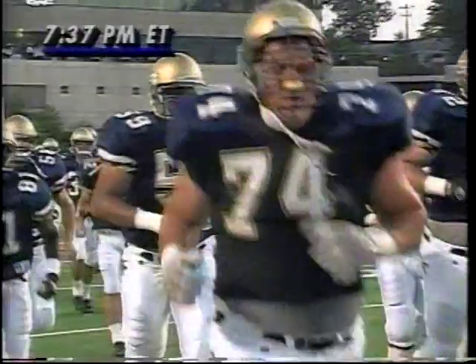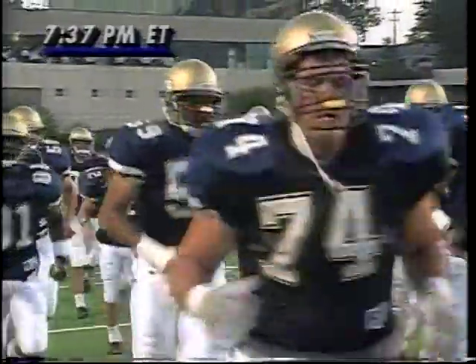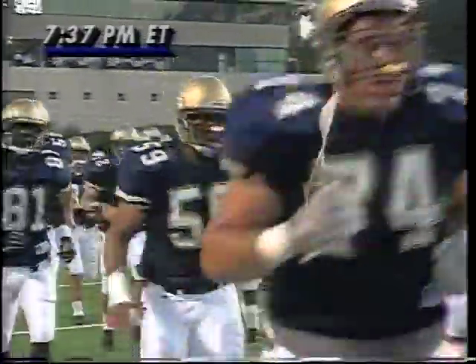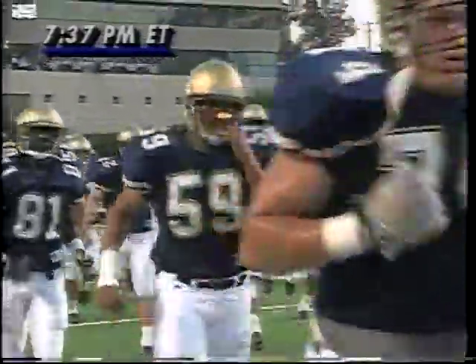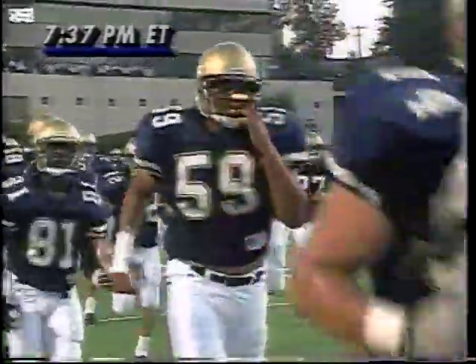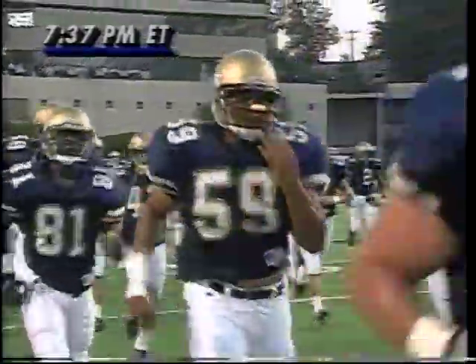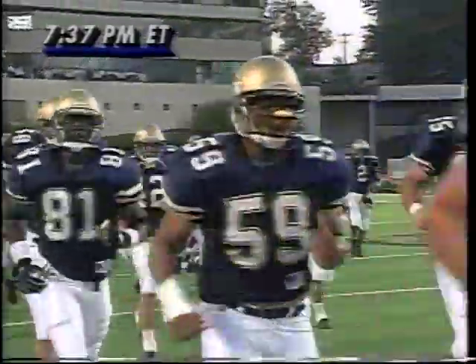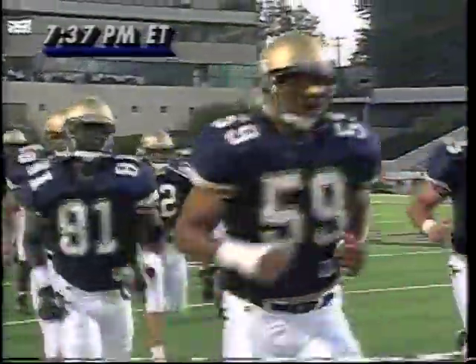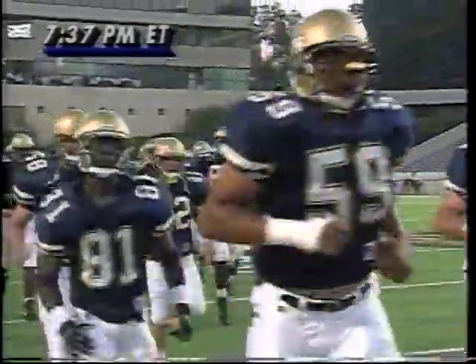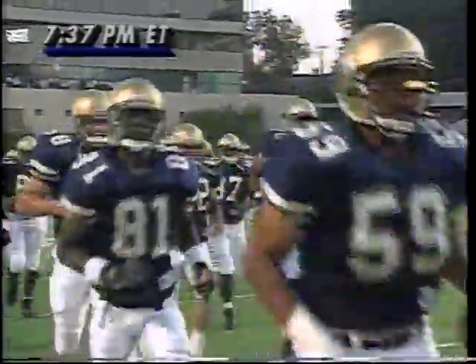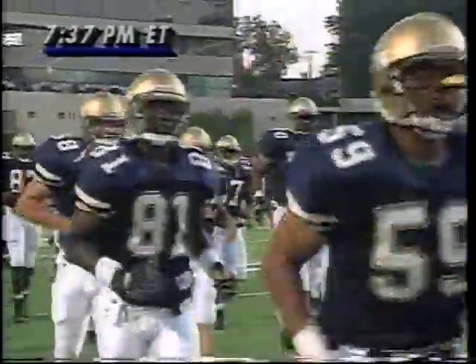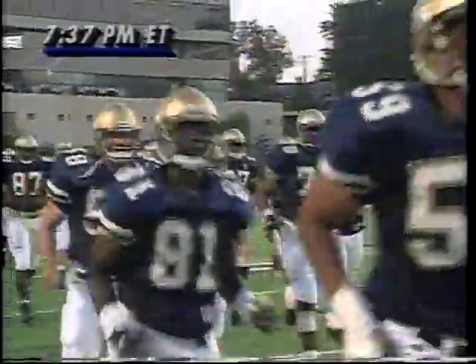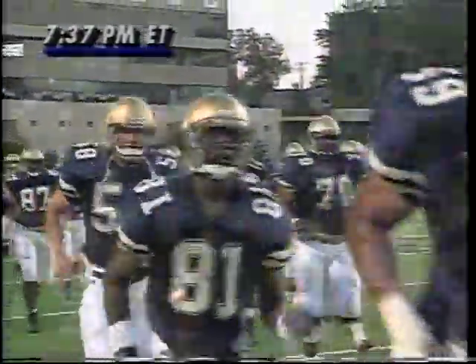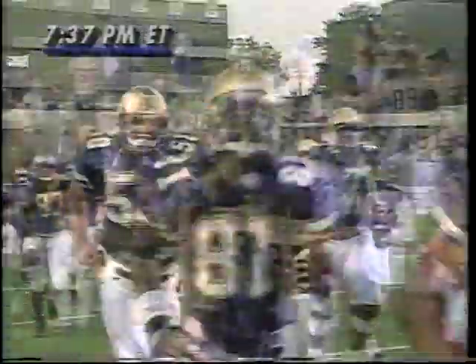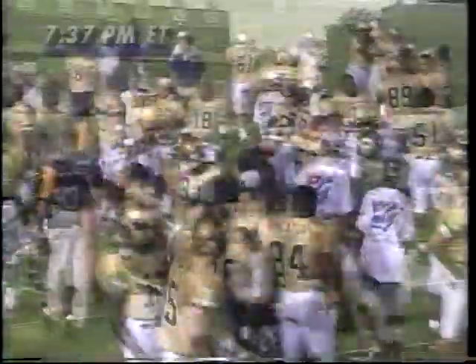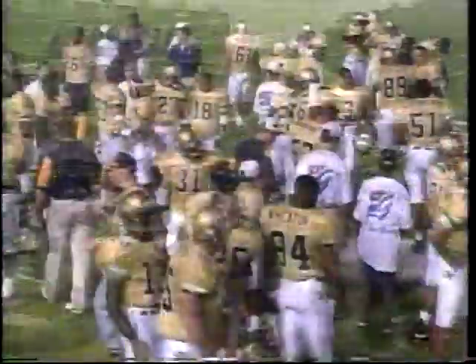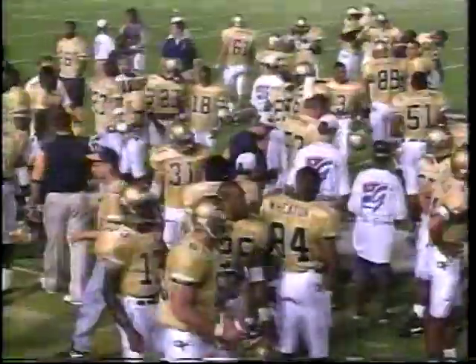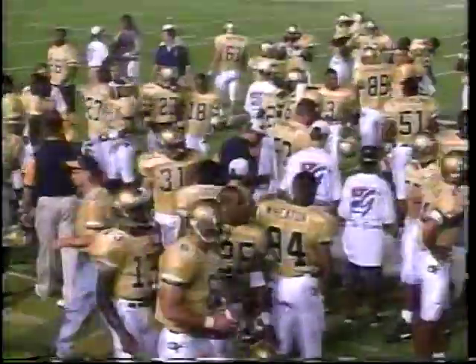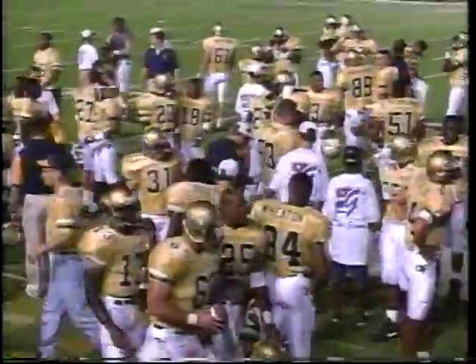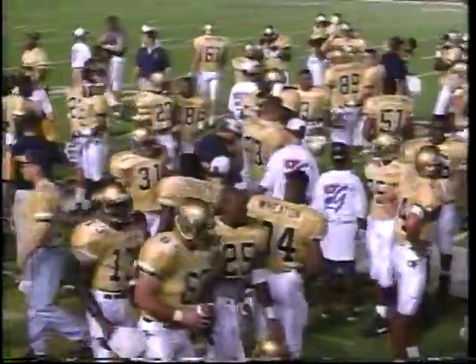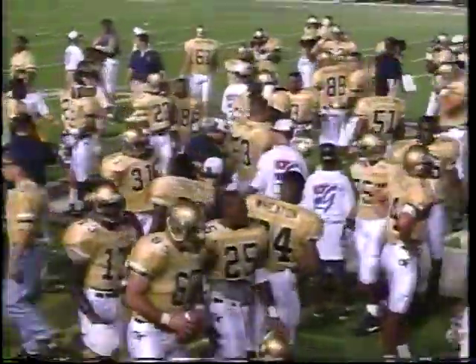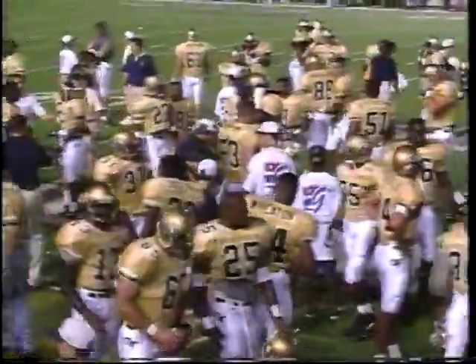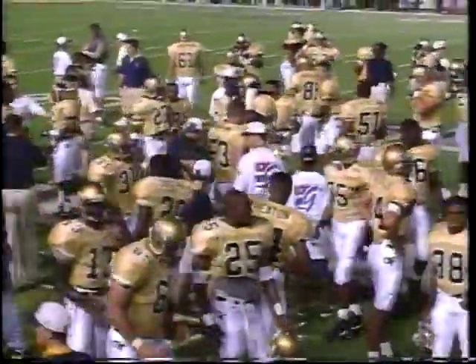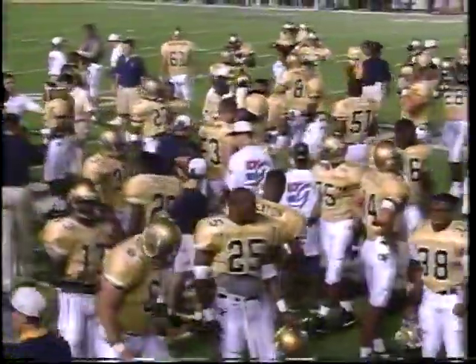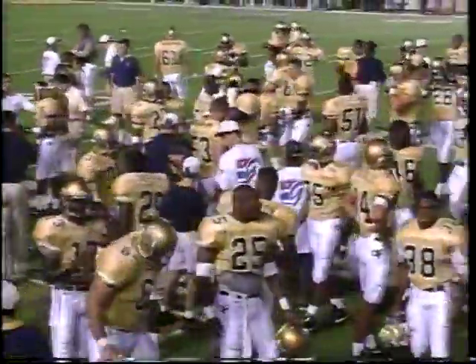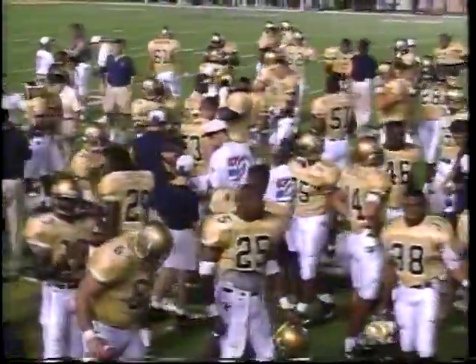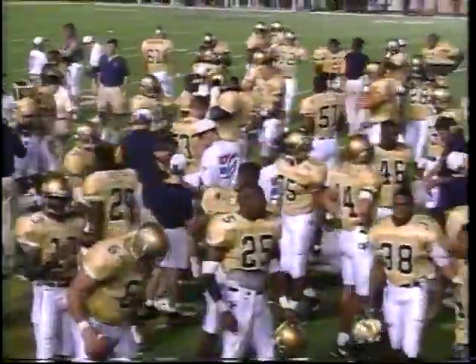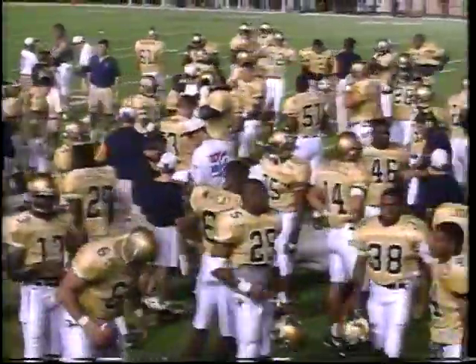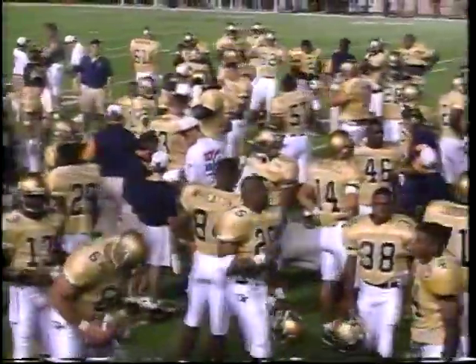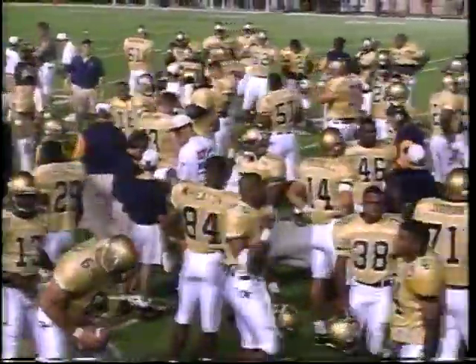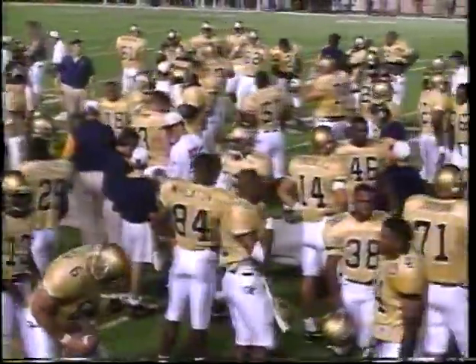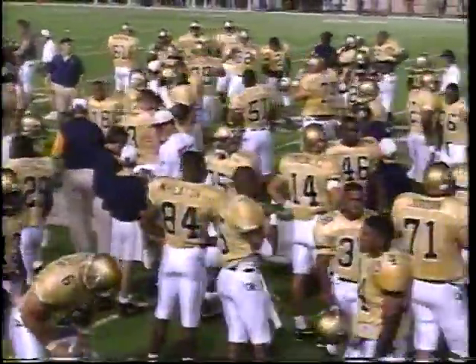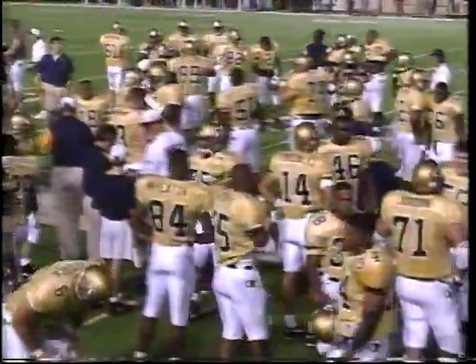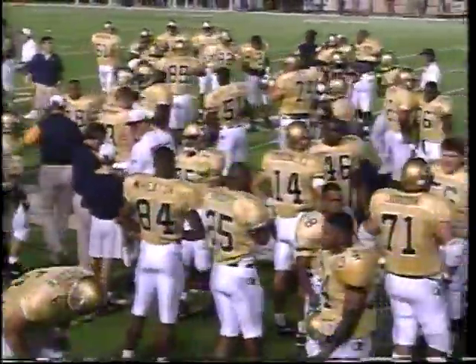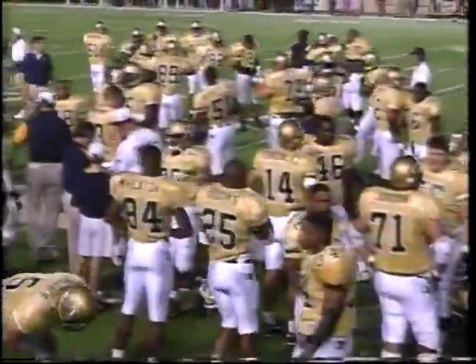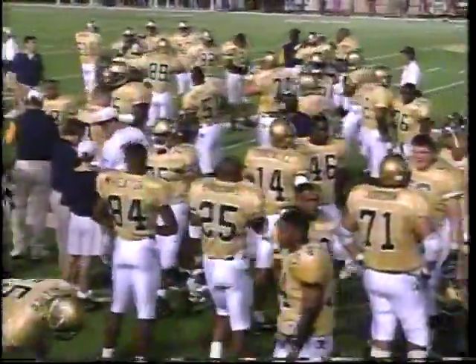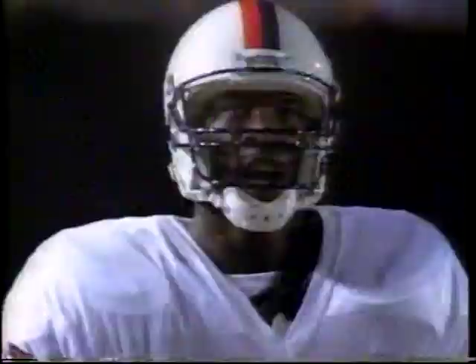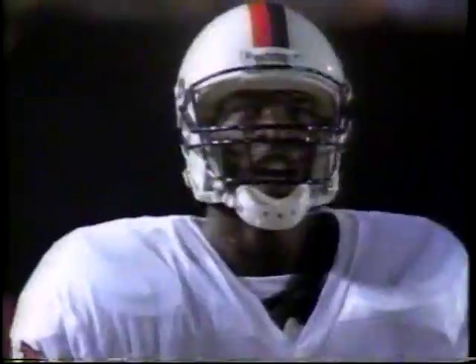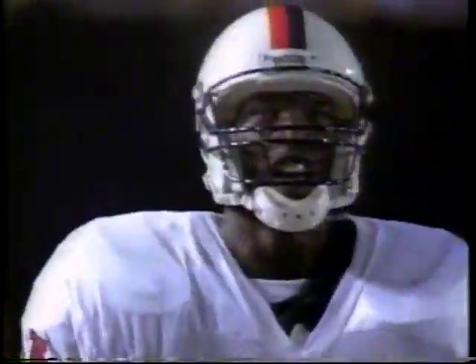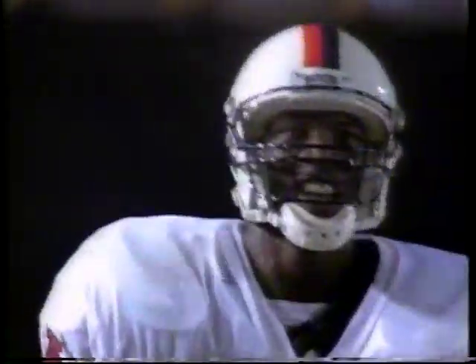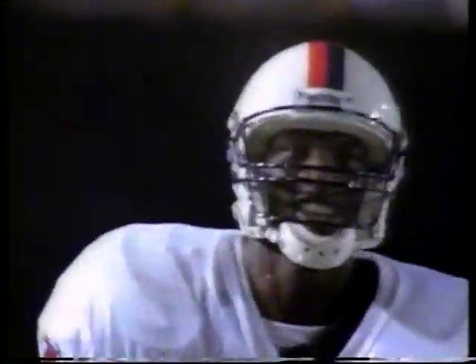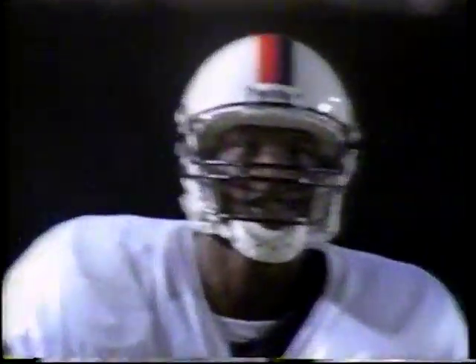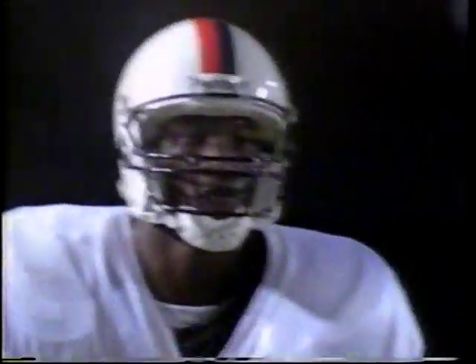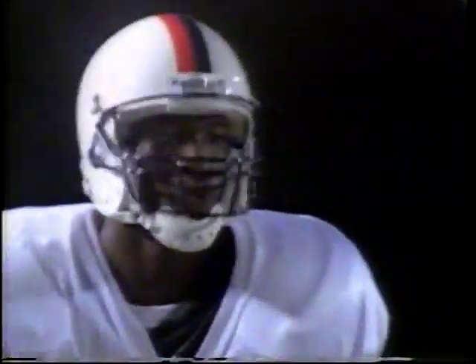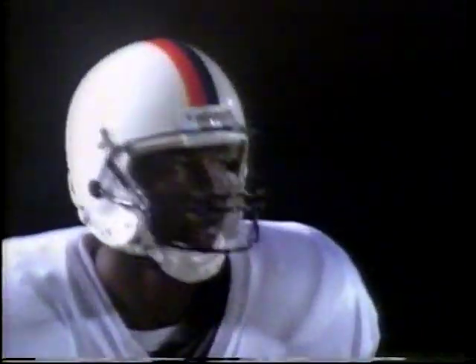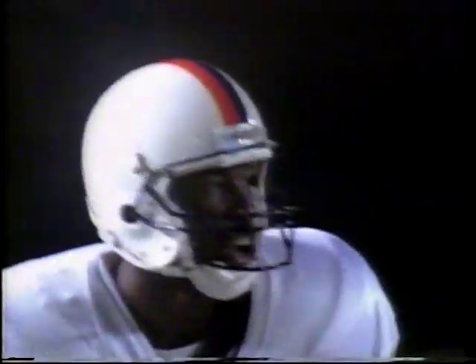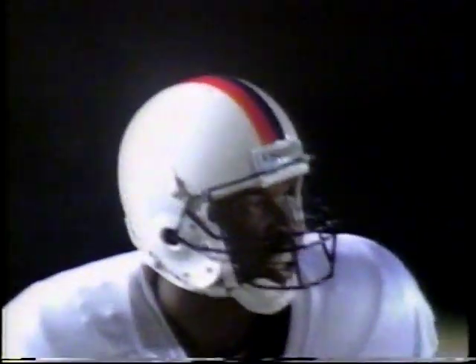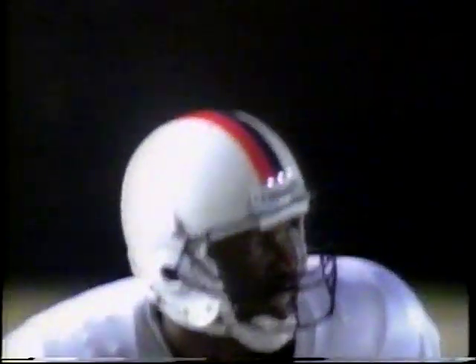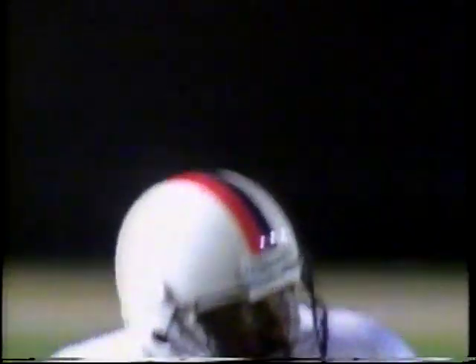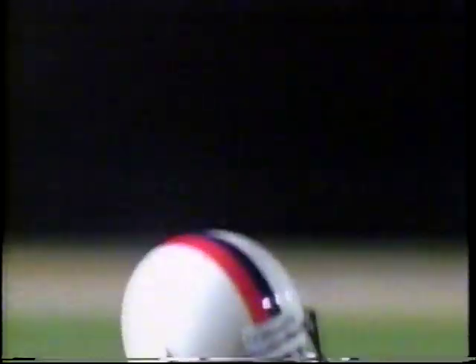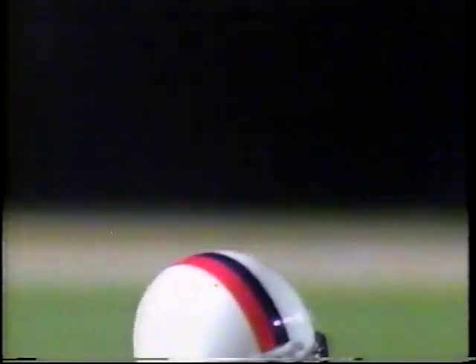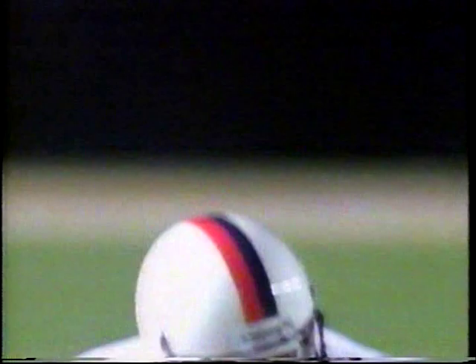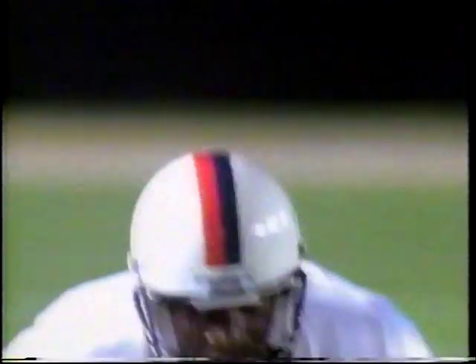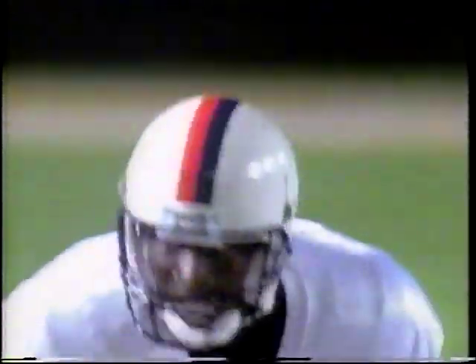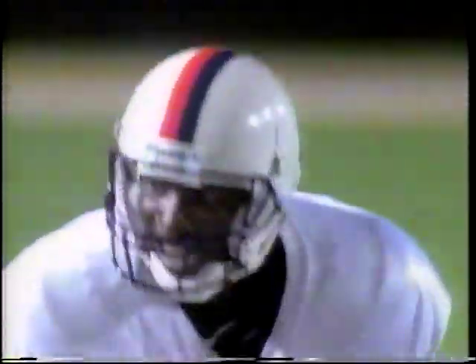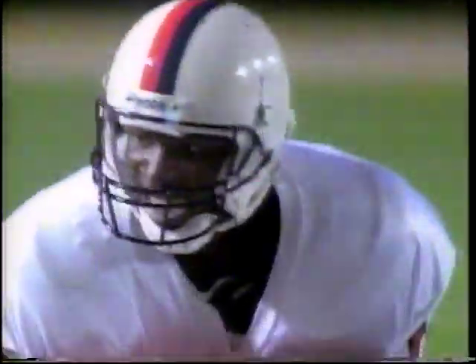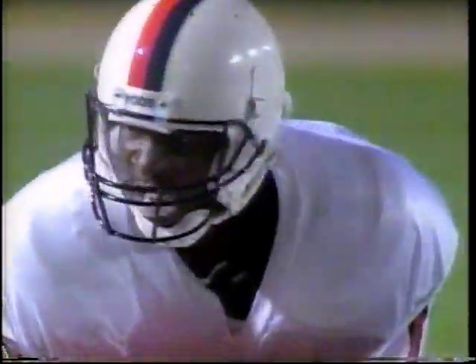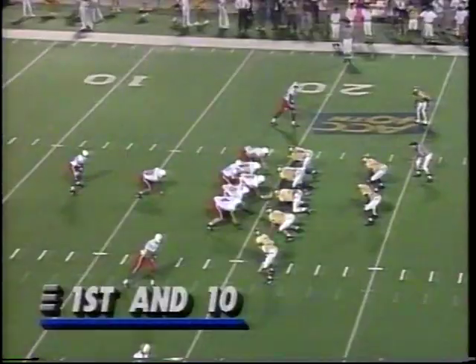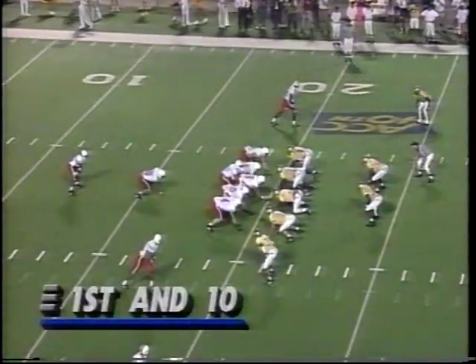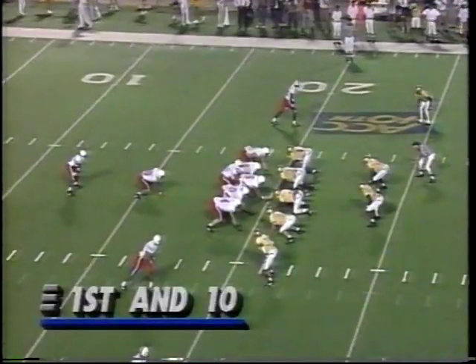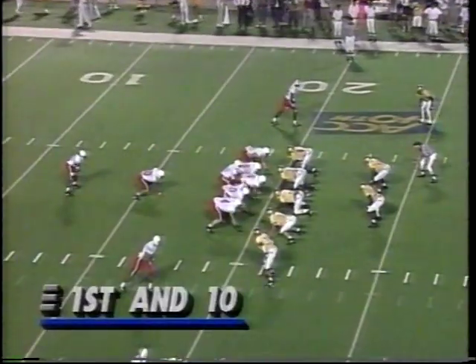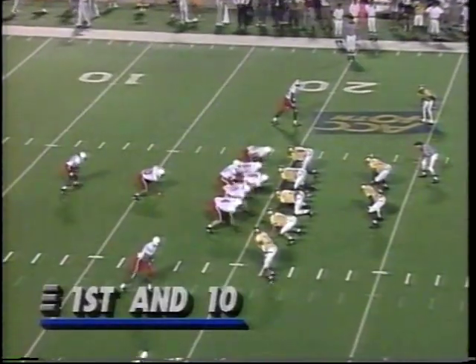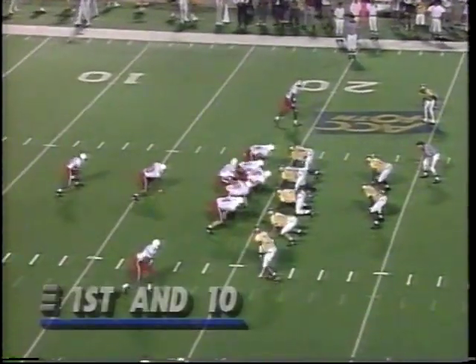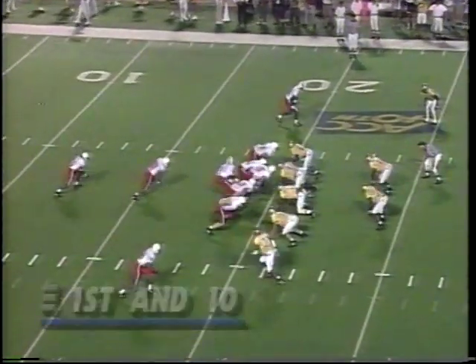Early in the day they had the blue uniforms, but when it came game time here they are in the gold and the blue. That's right — way to bring them good luck to the second quarter.